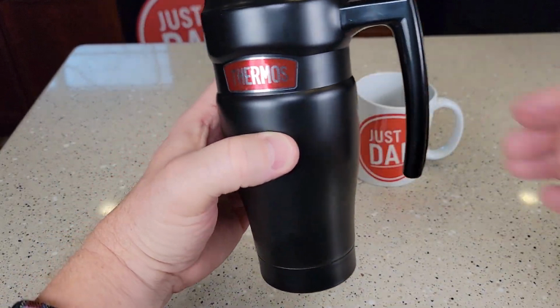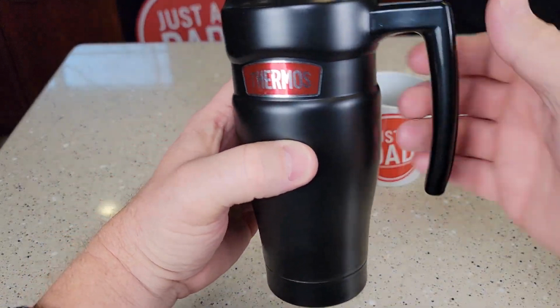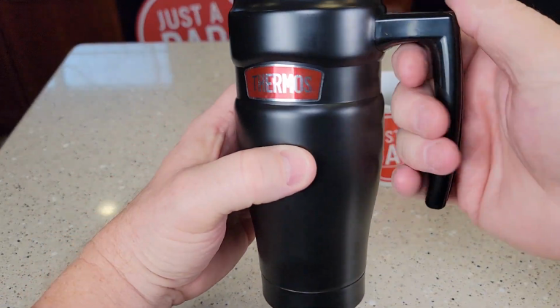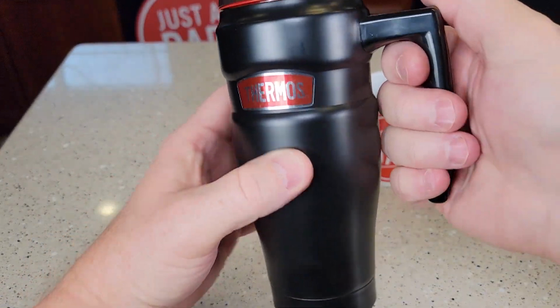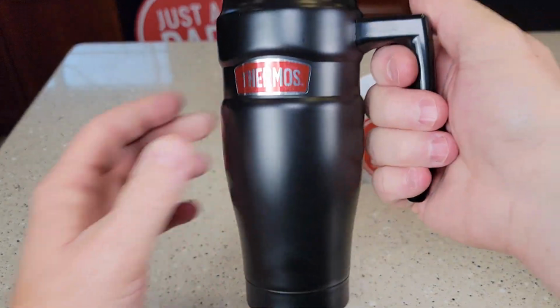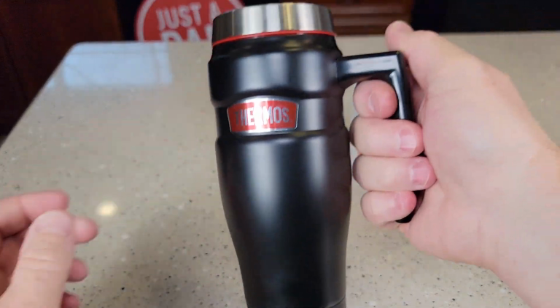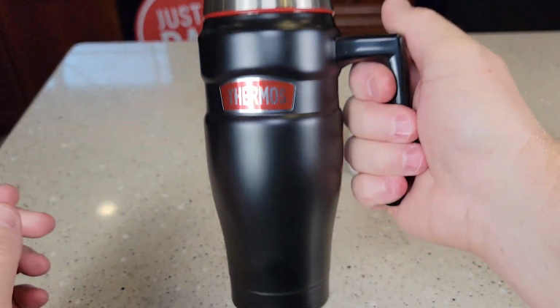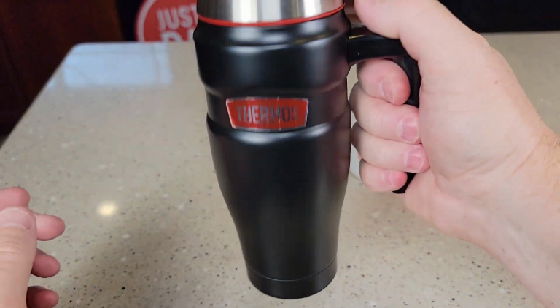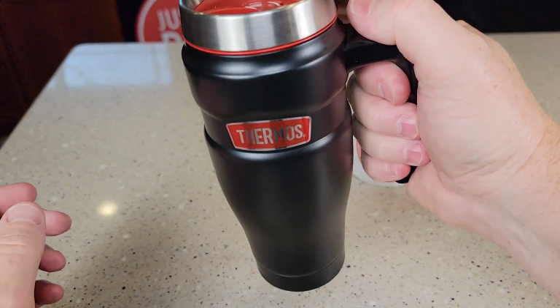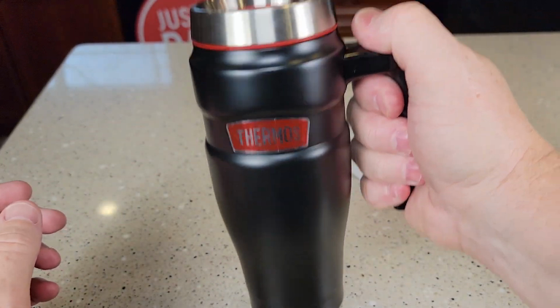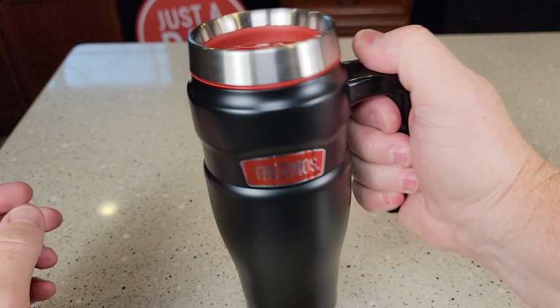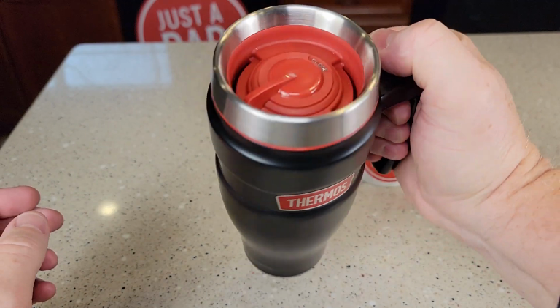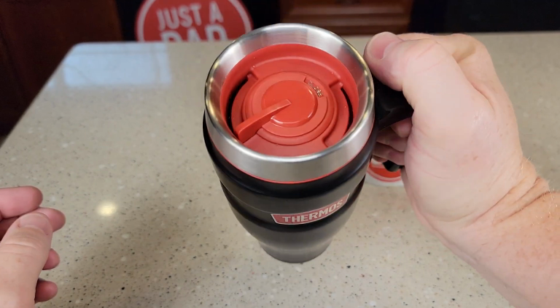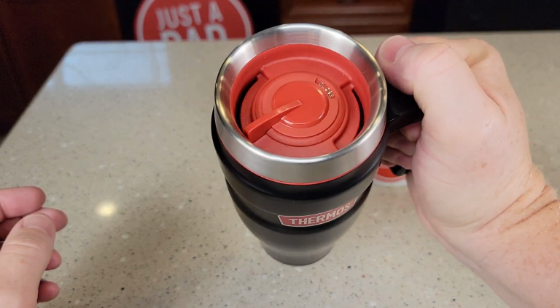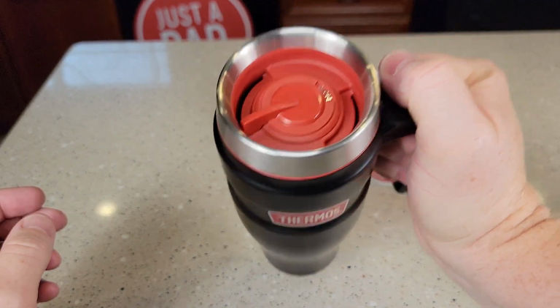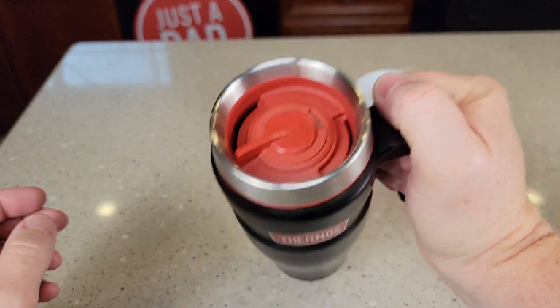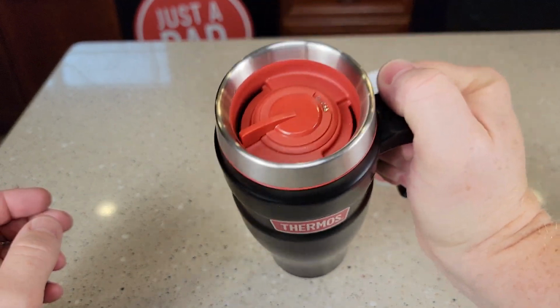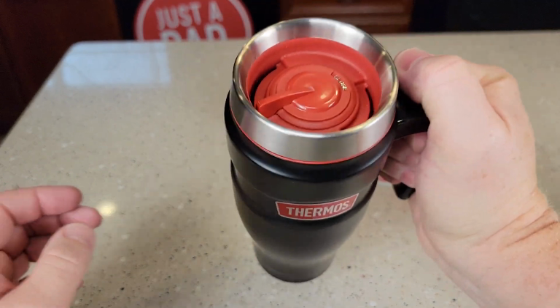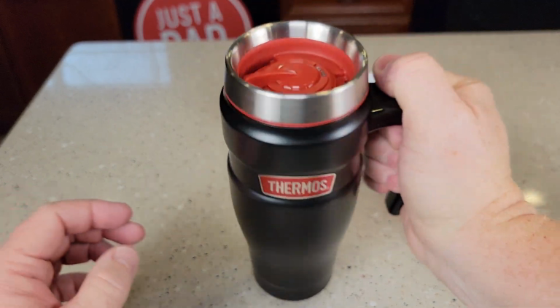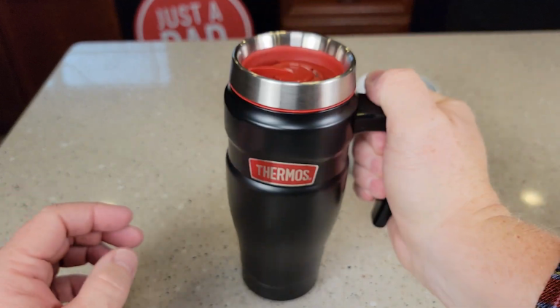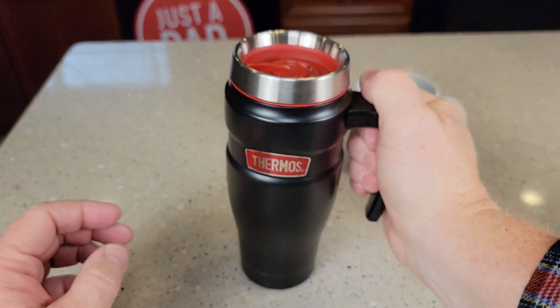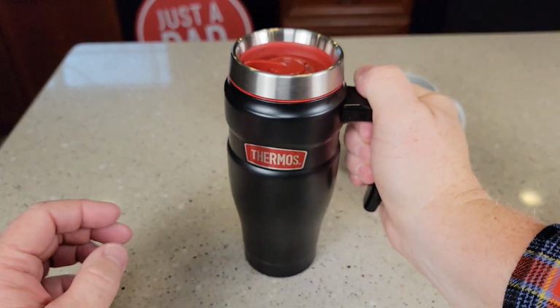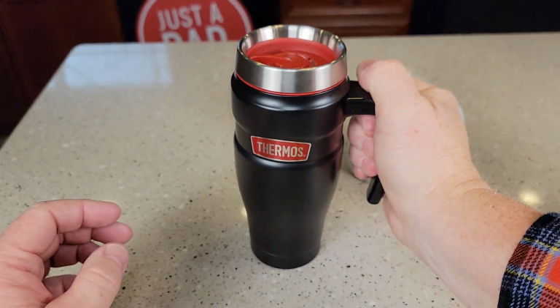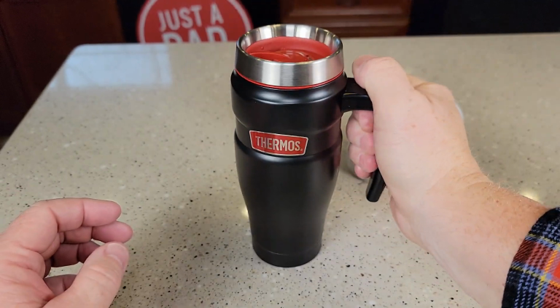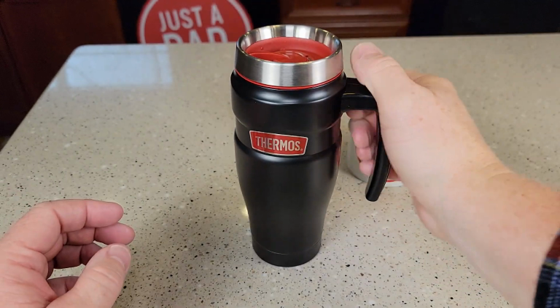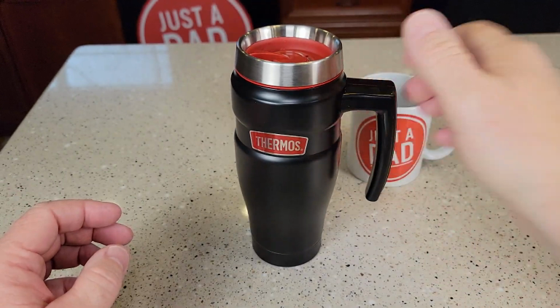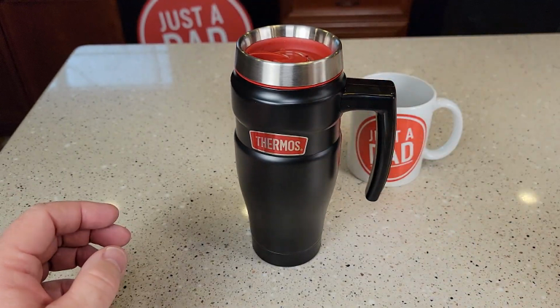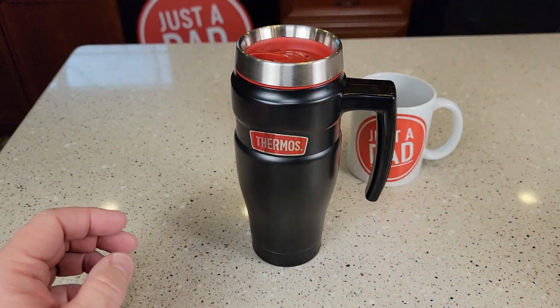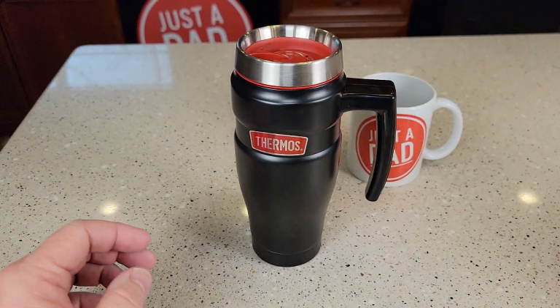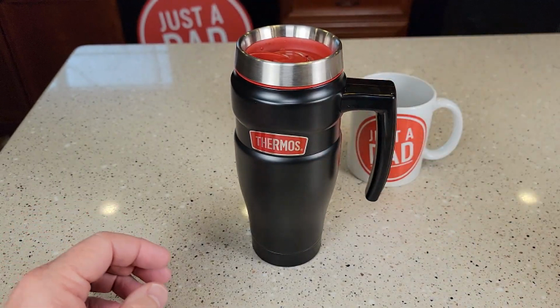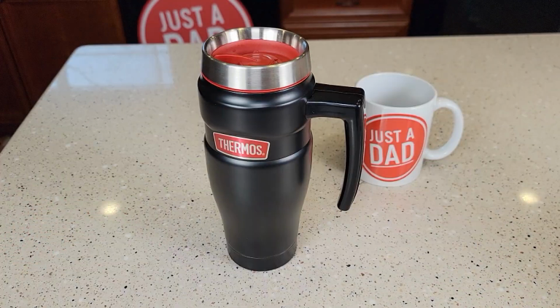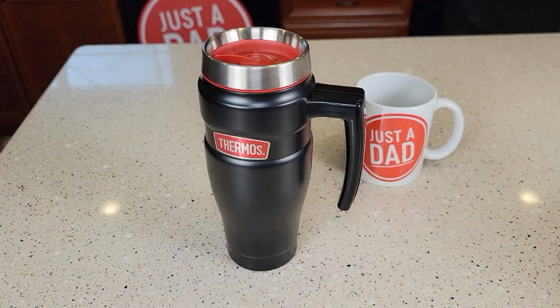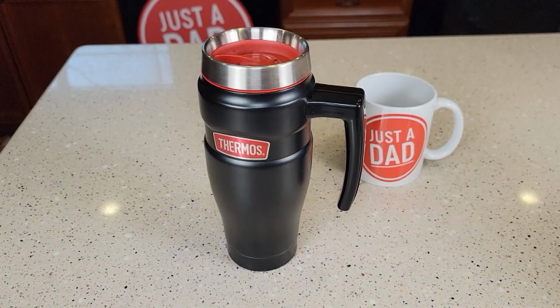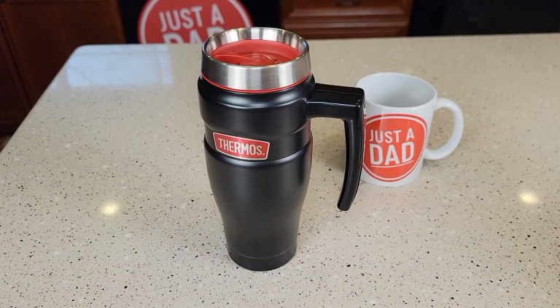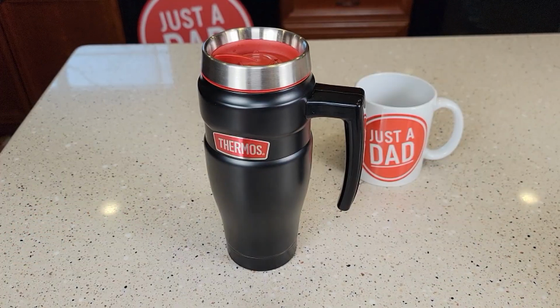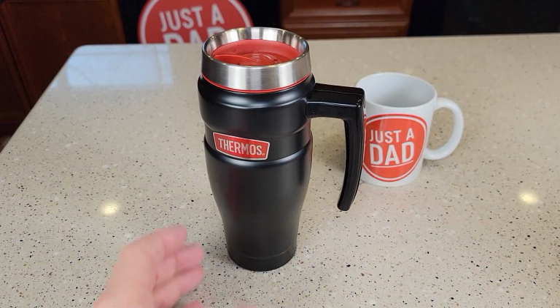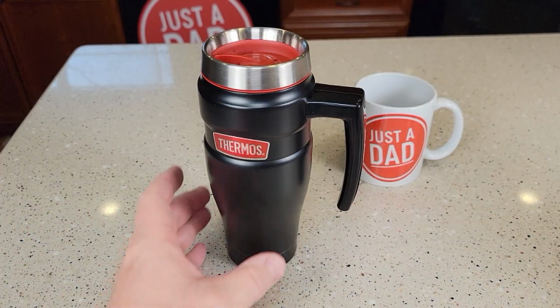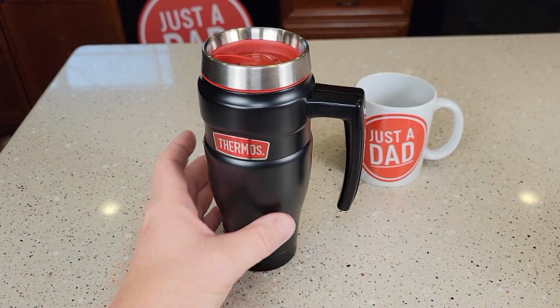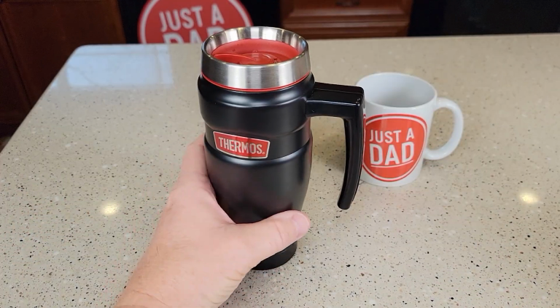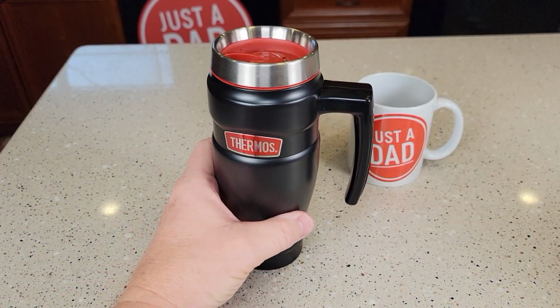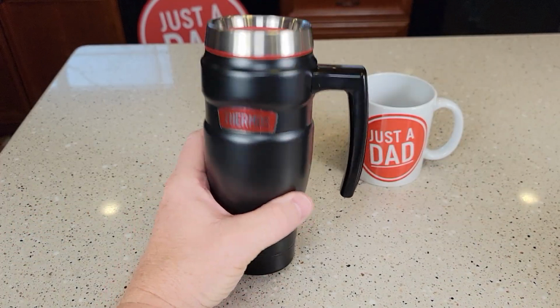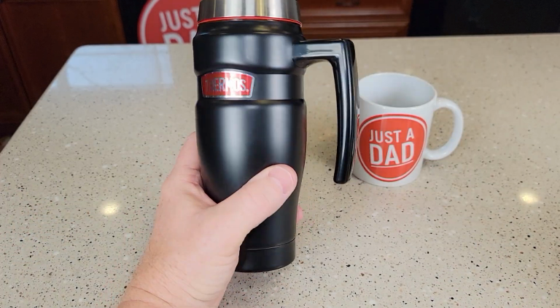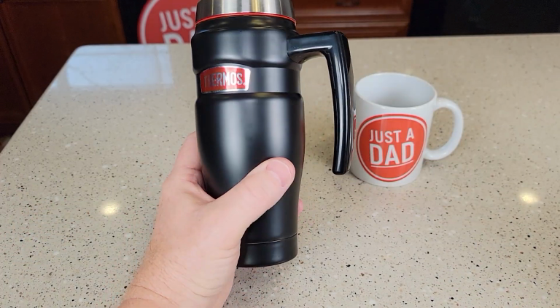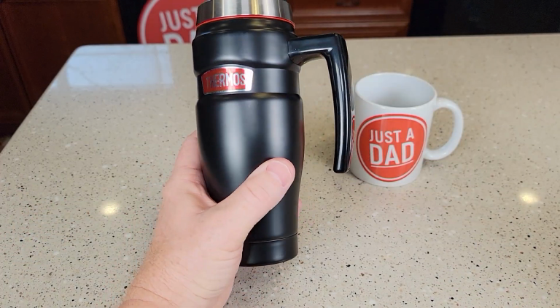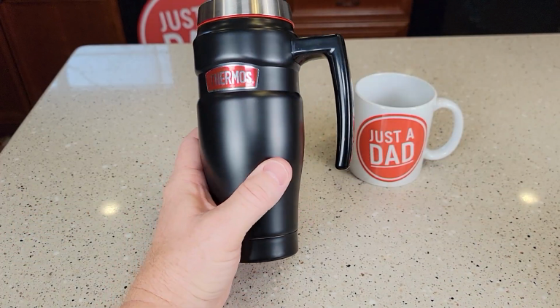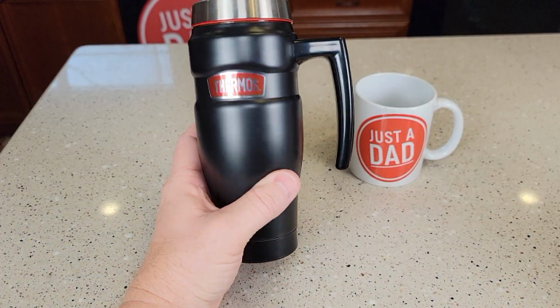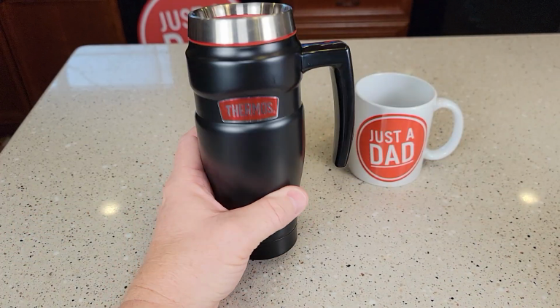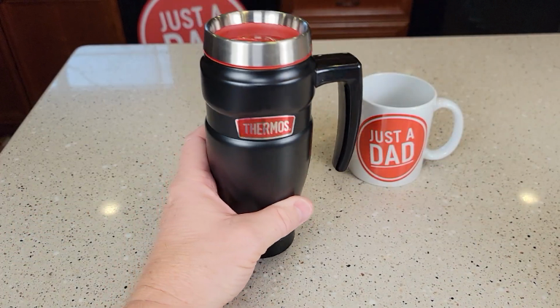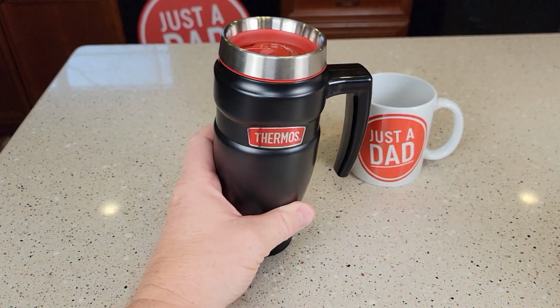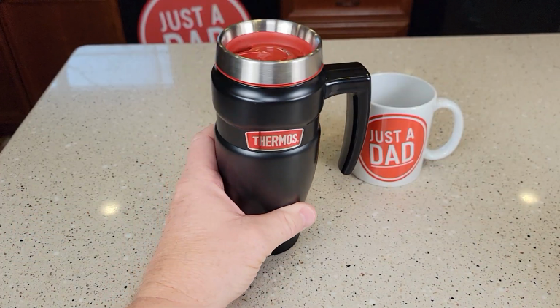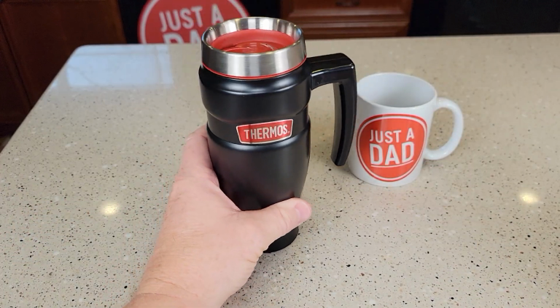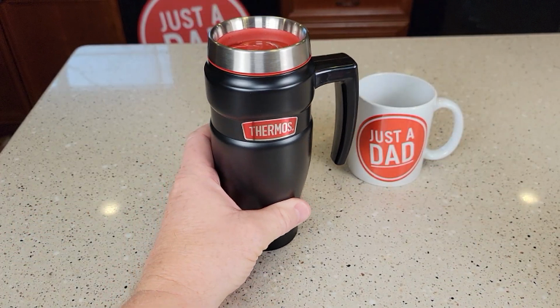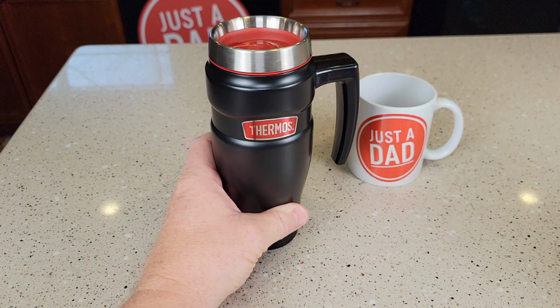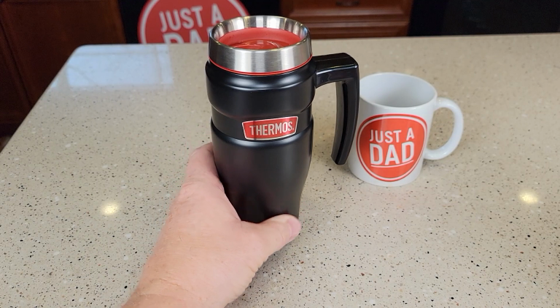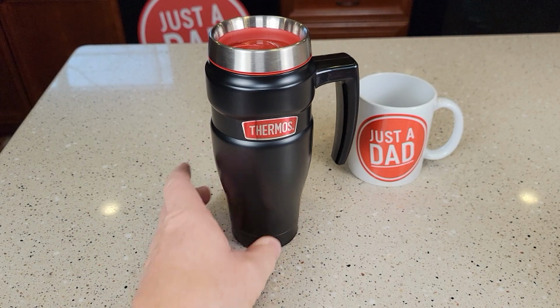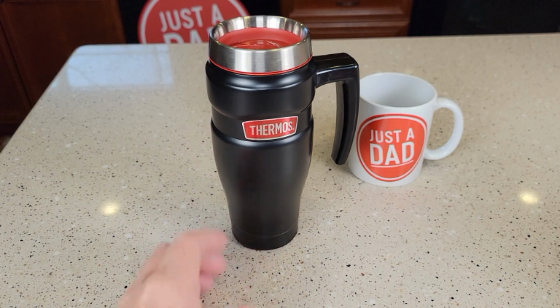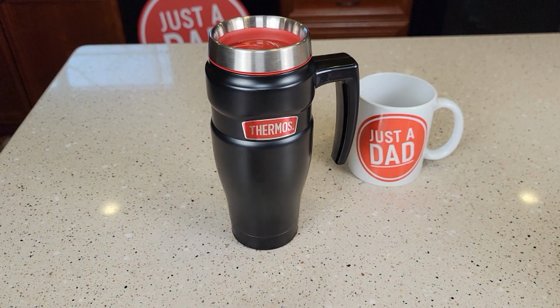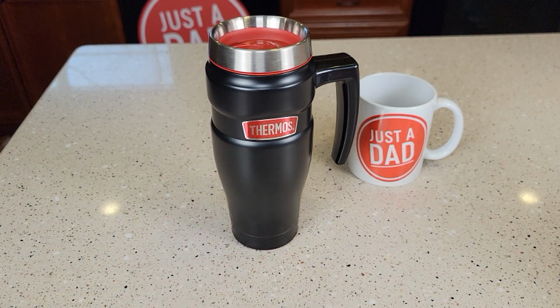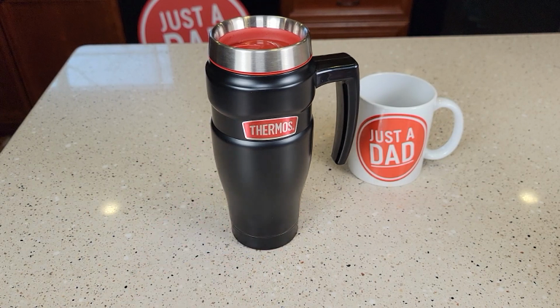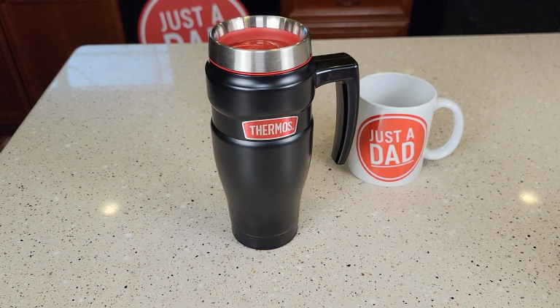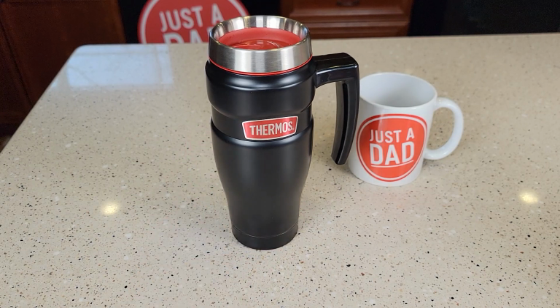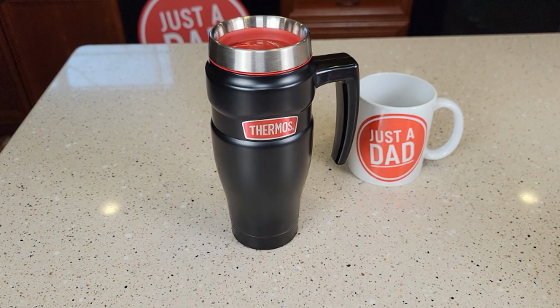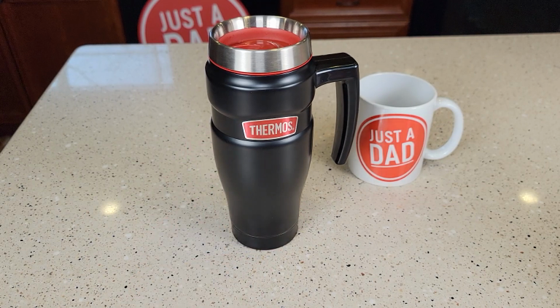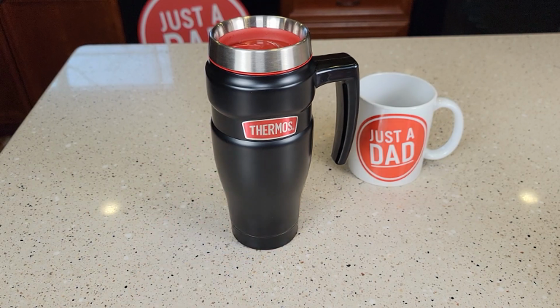I can't stress just how this does look and feel really nice. It does keep your coffee warm for several hours. Thanks everybody for watching.